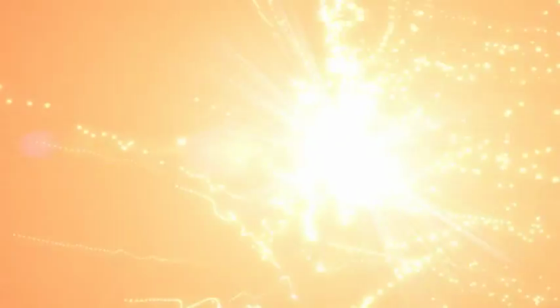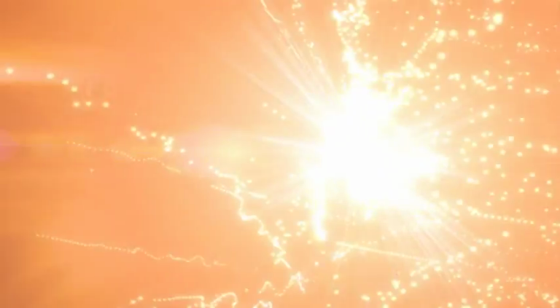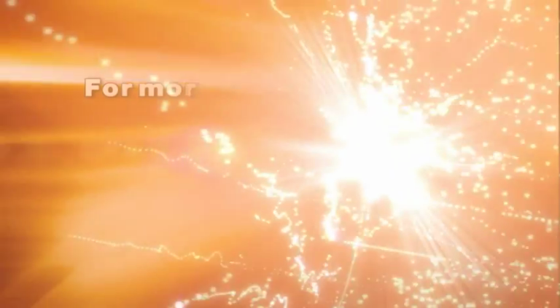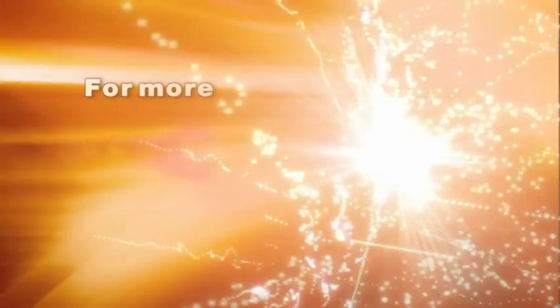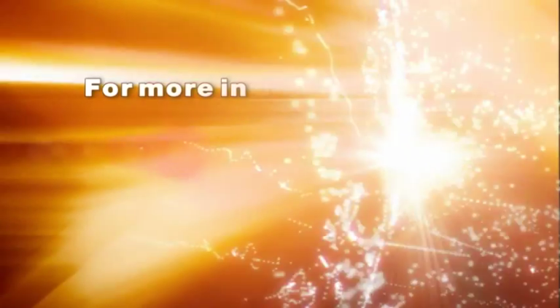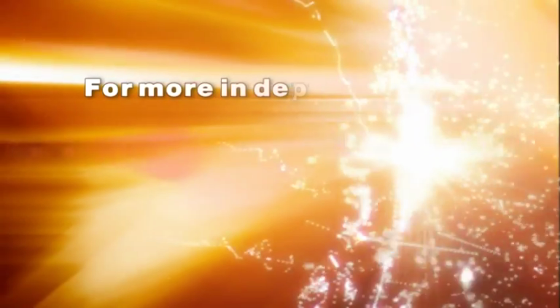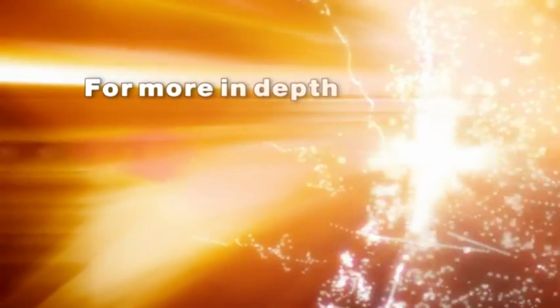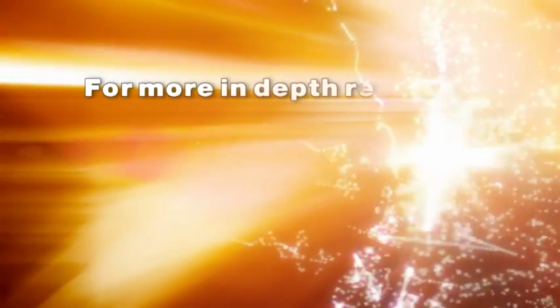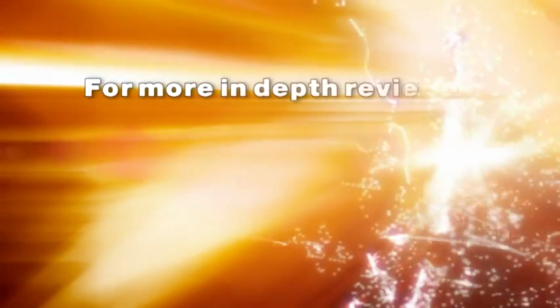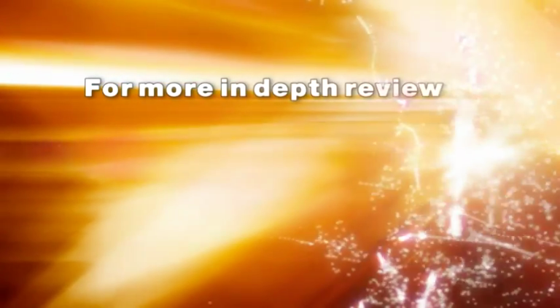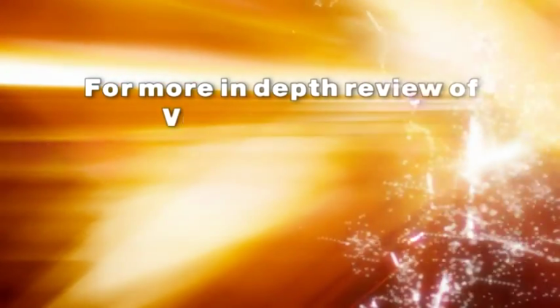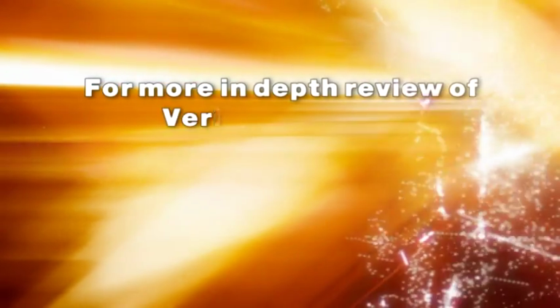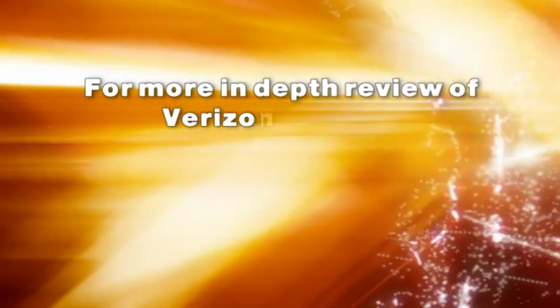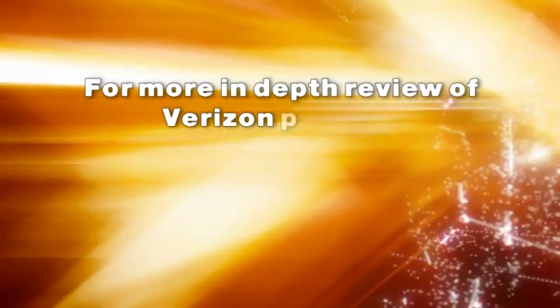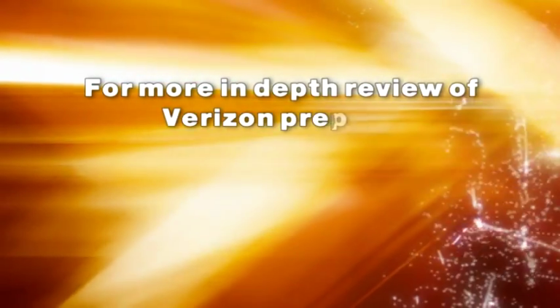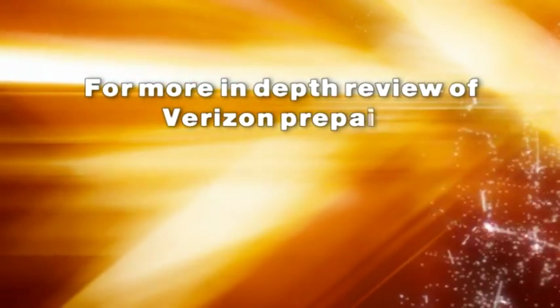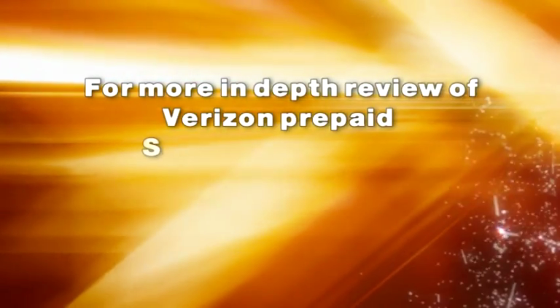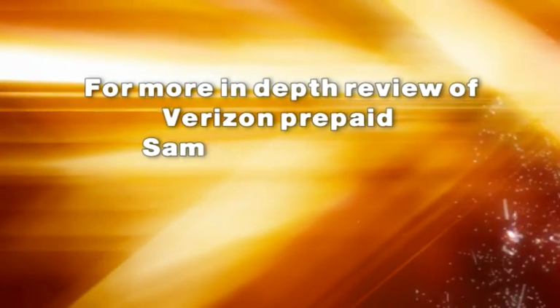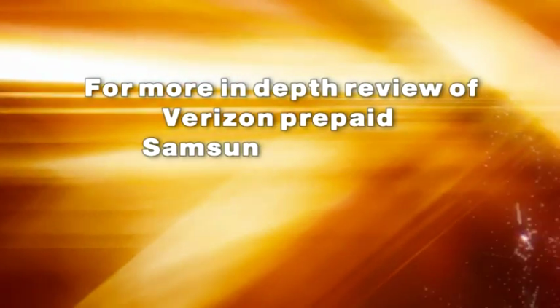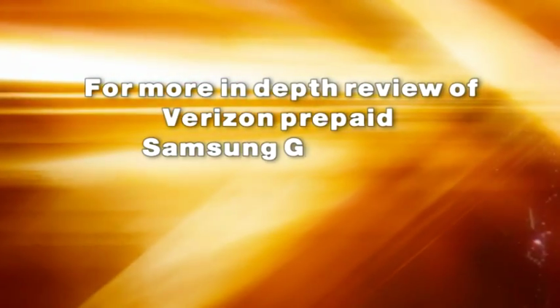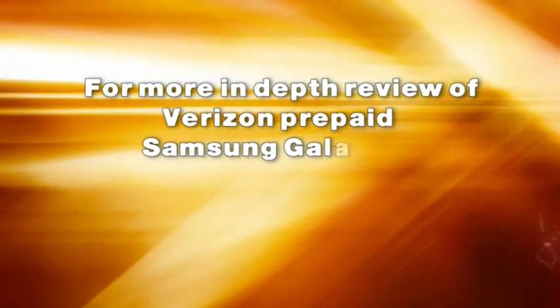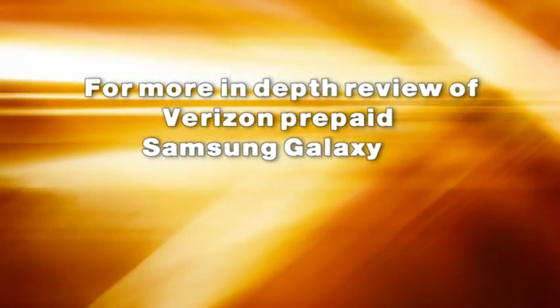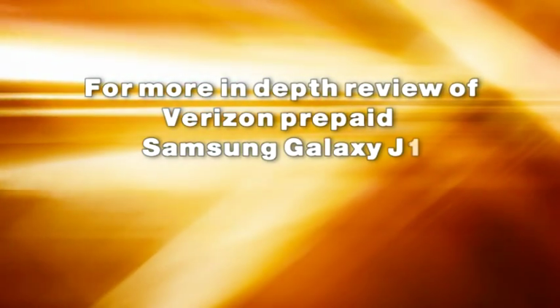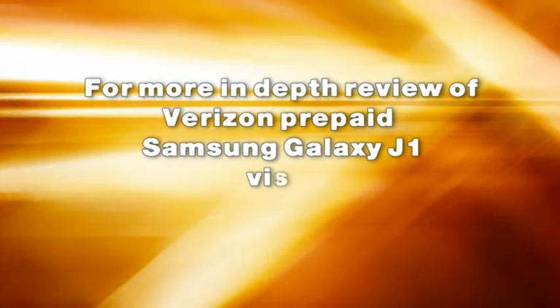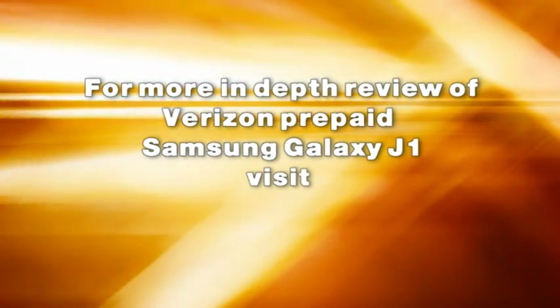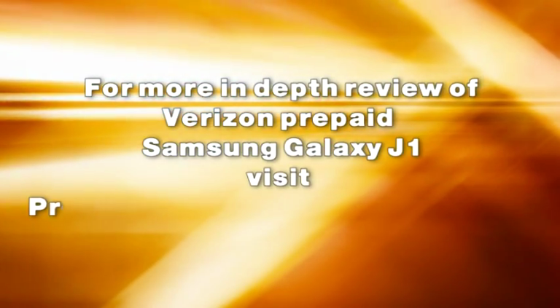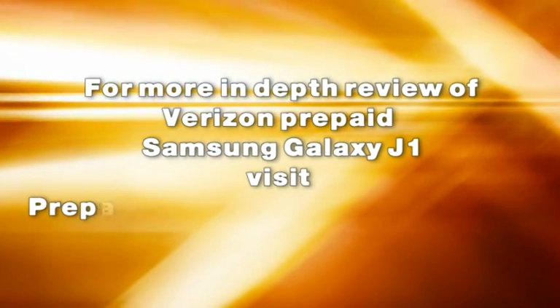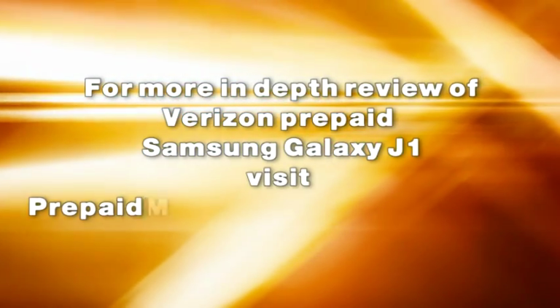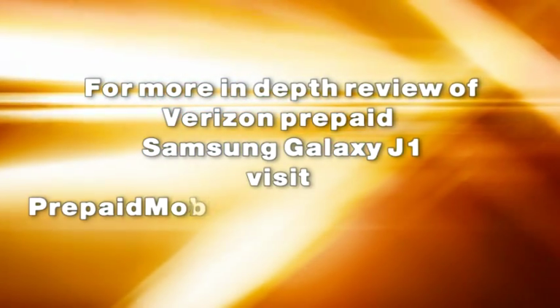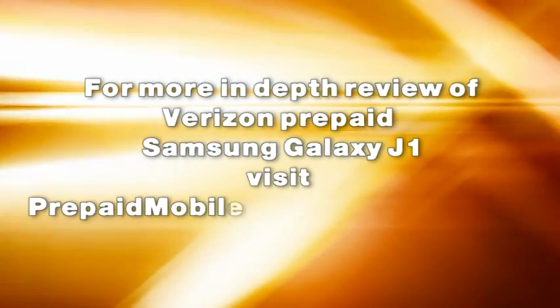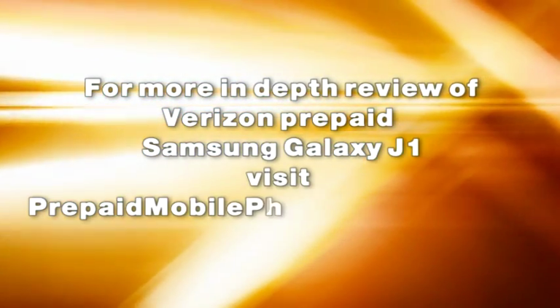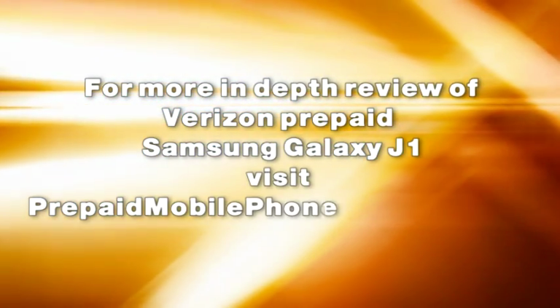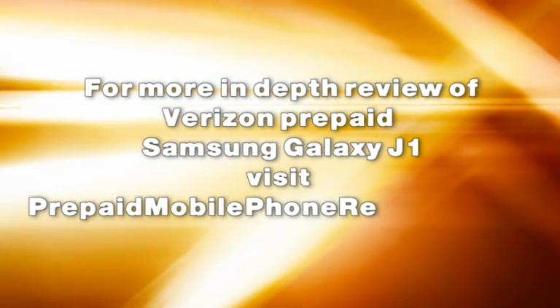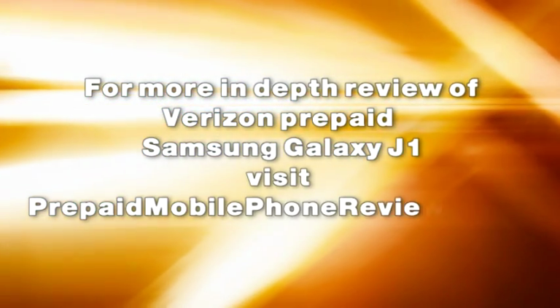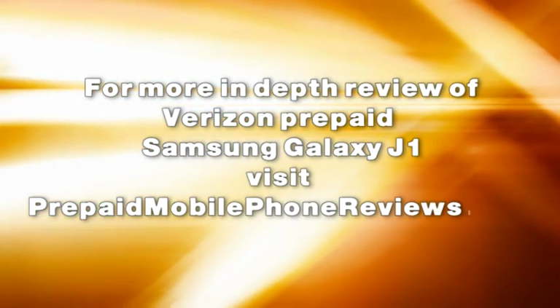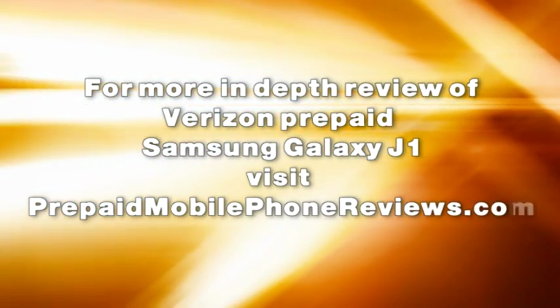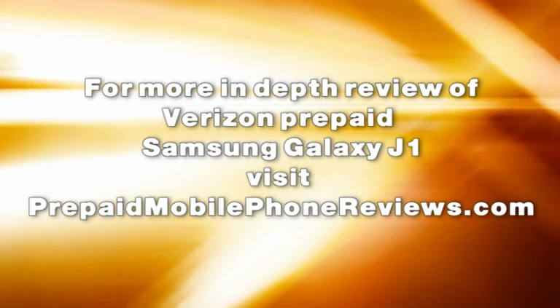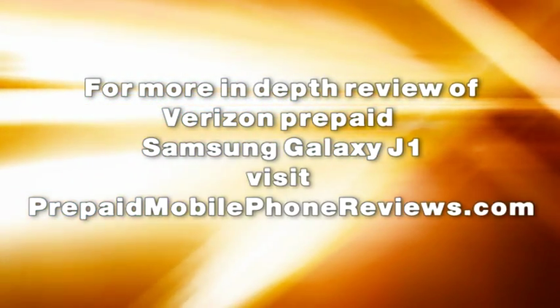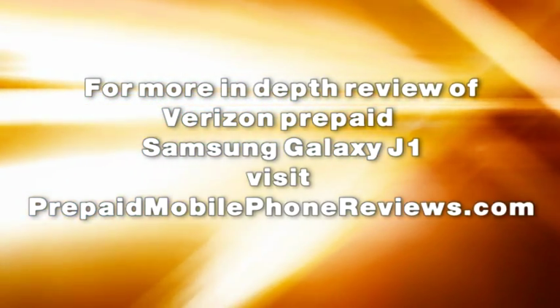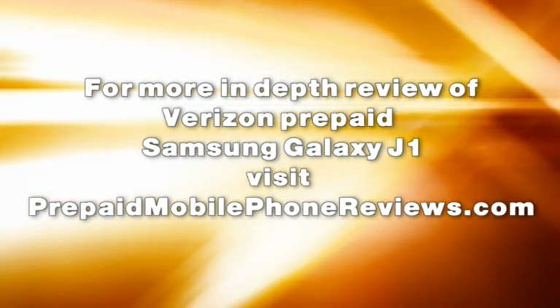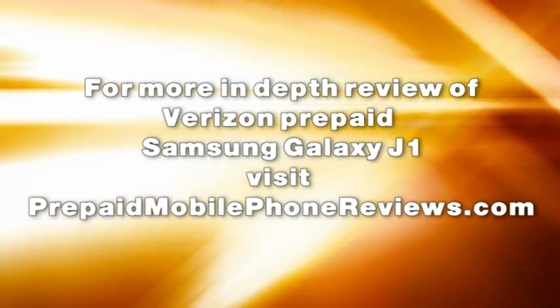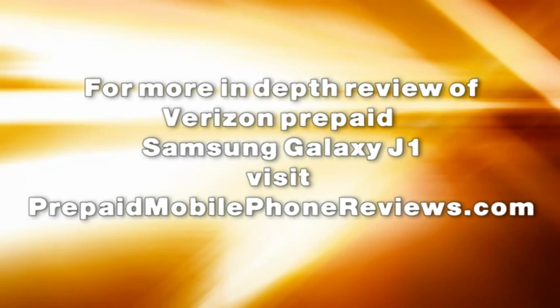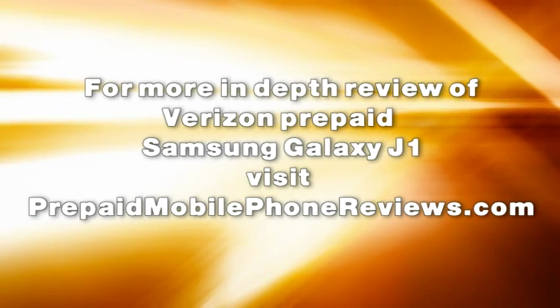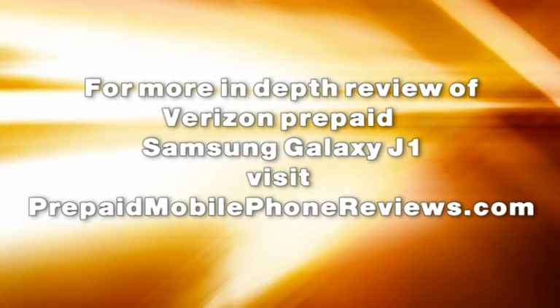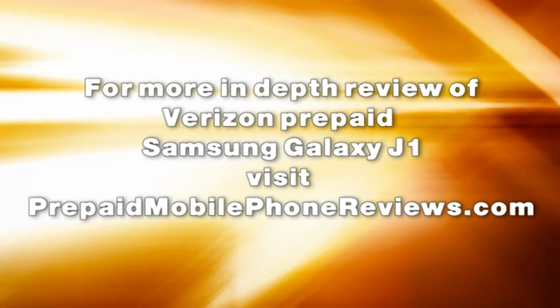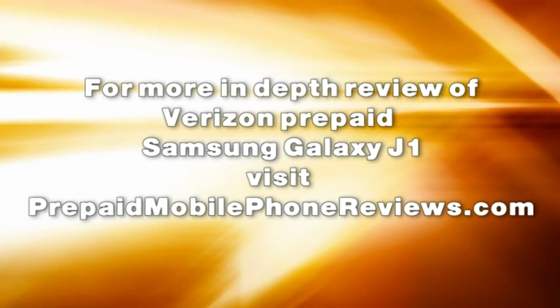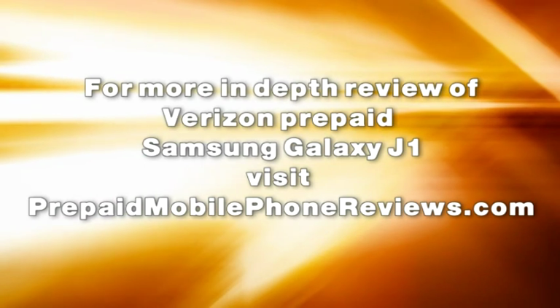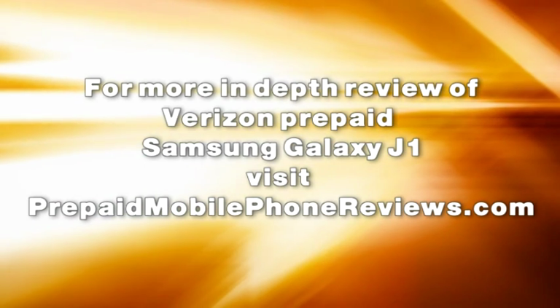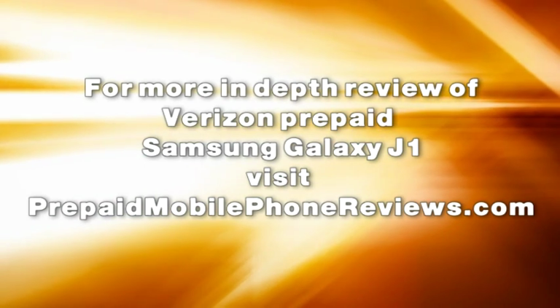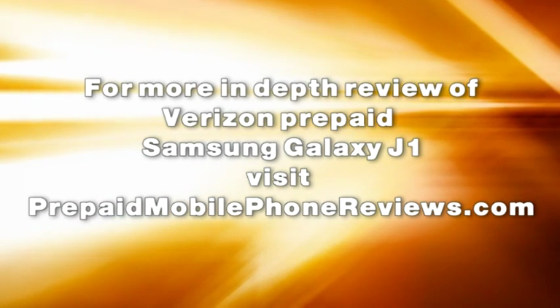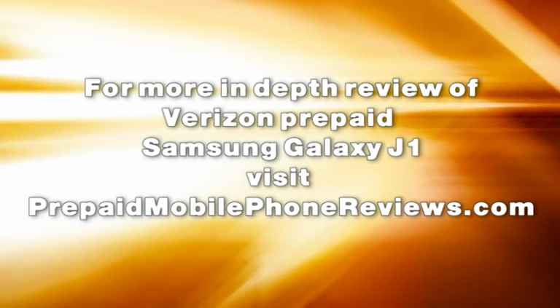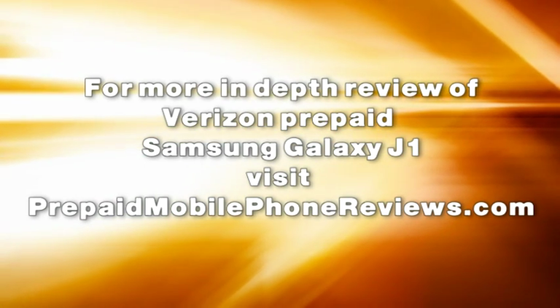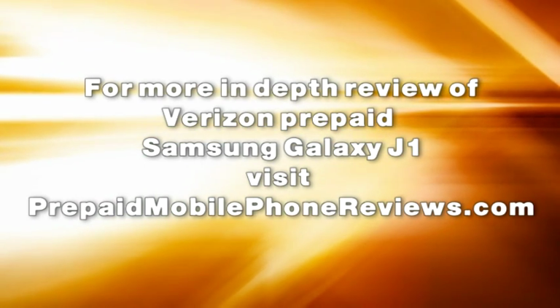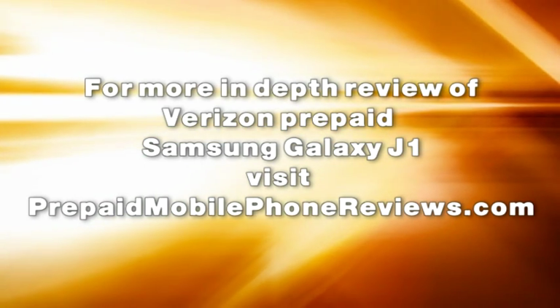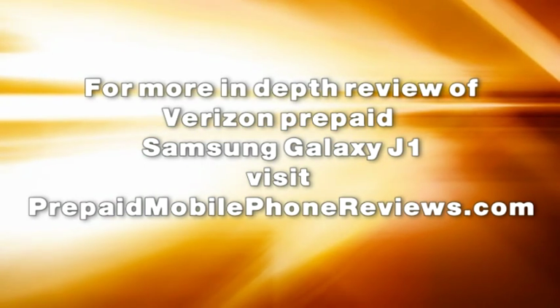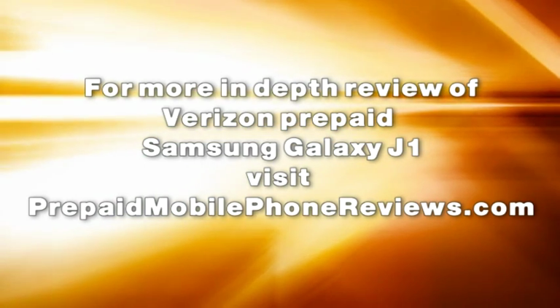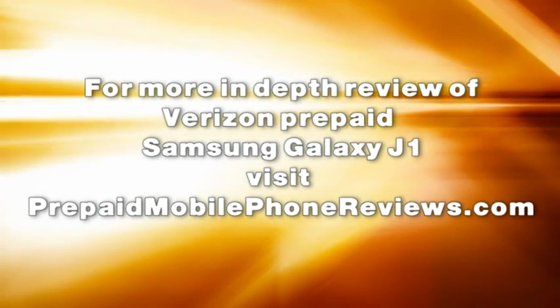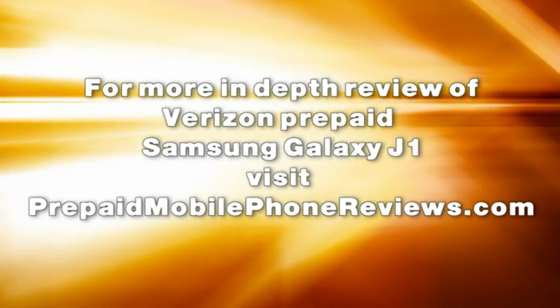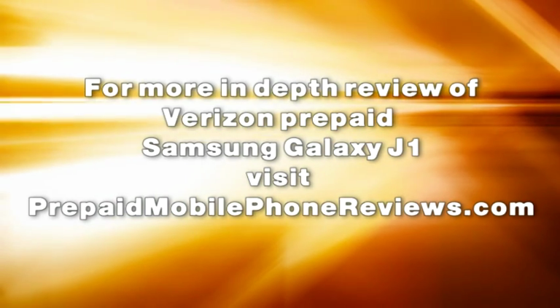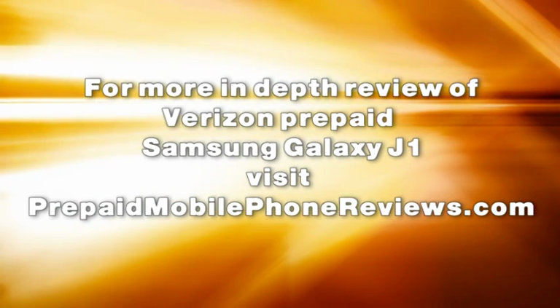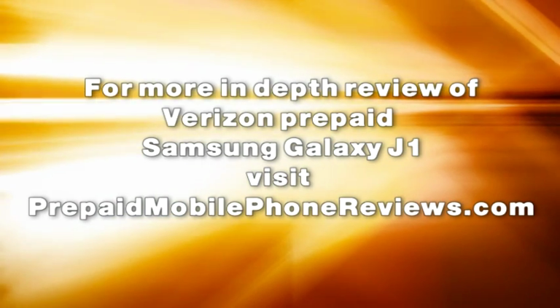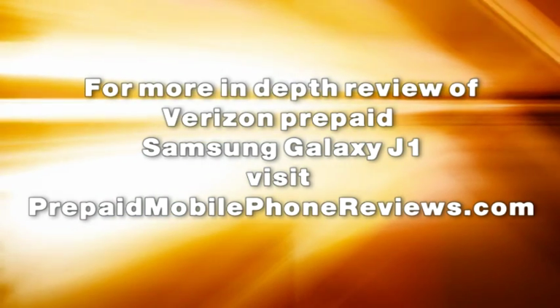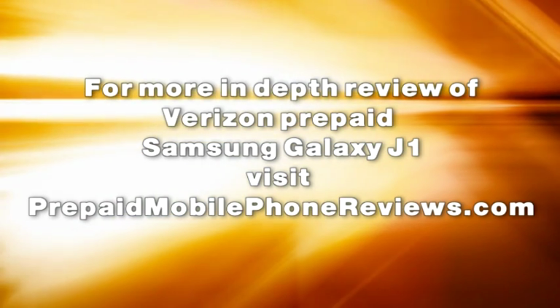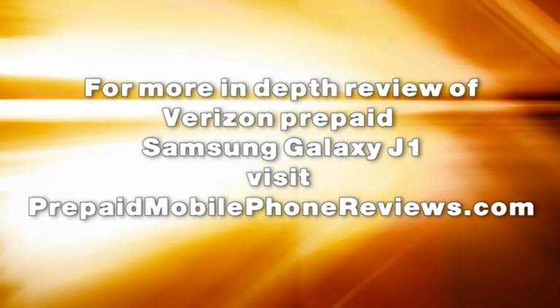For a more in-depth review of the Verizon prepaid Samsung Galaxy J1, visit prepaidmobilephonereviews.com.